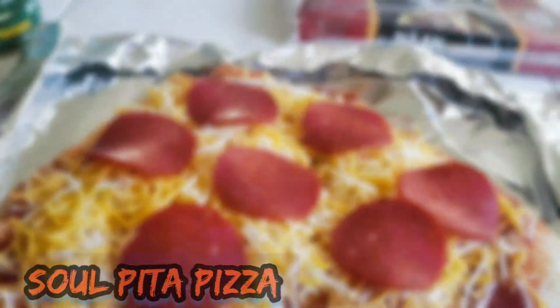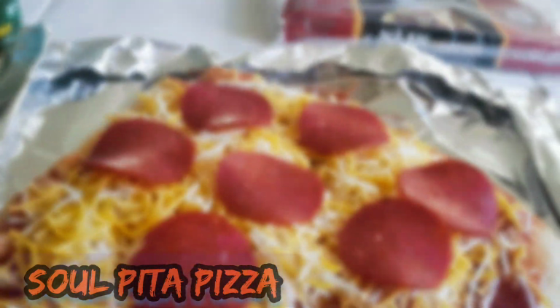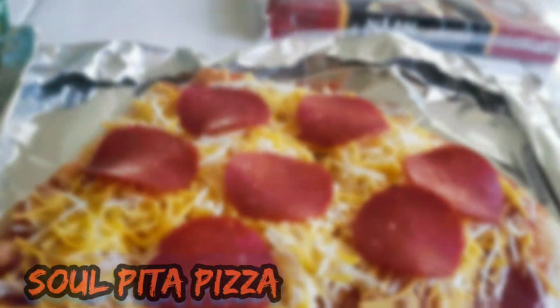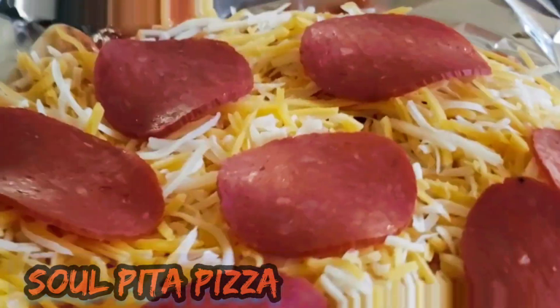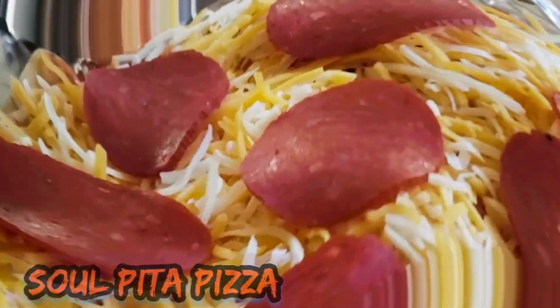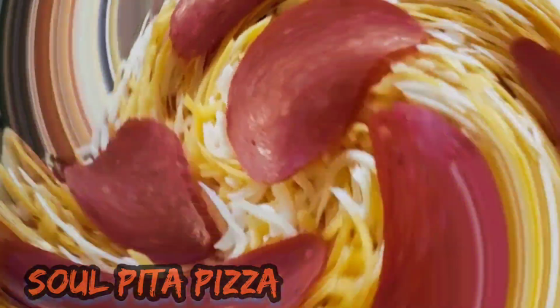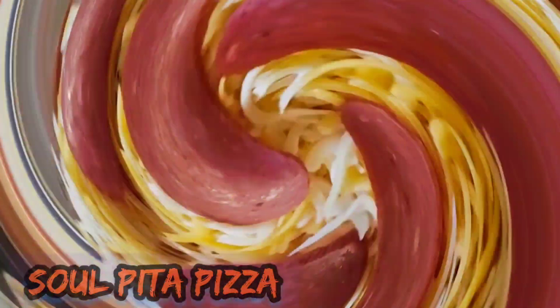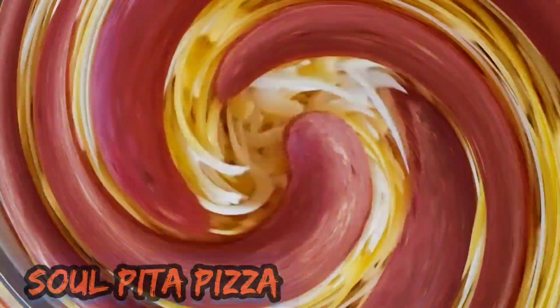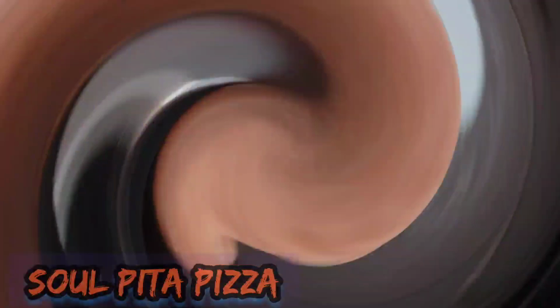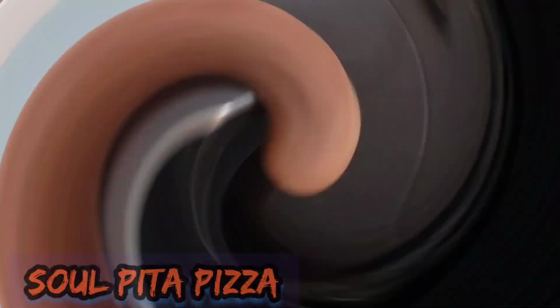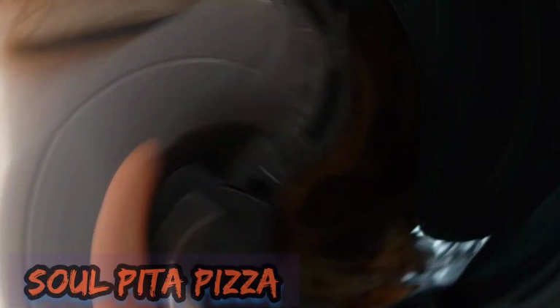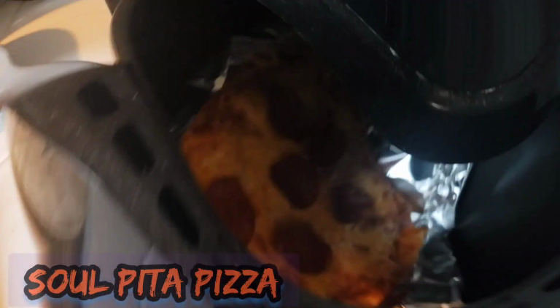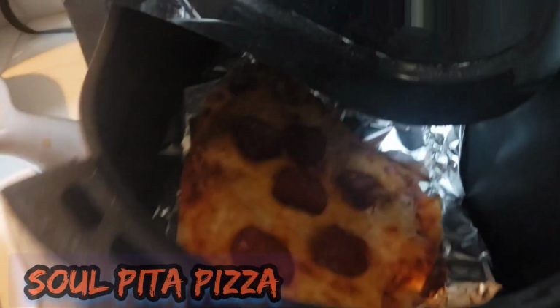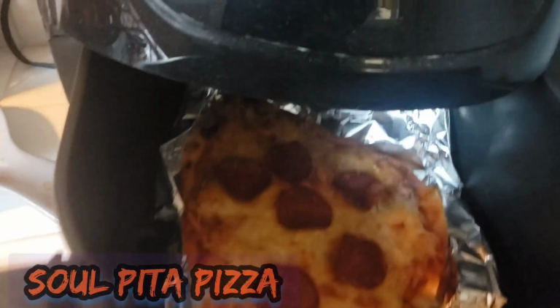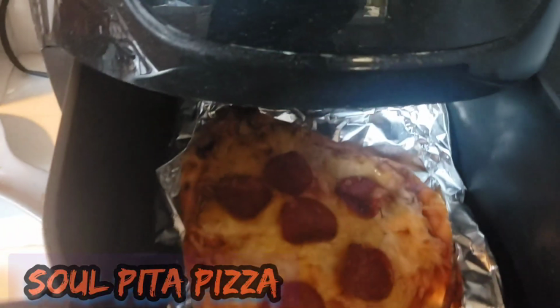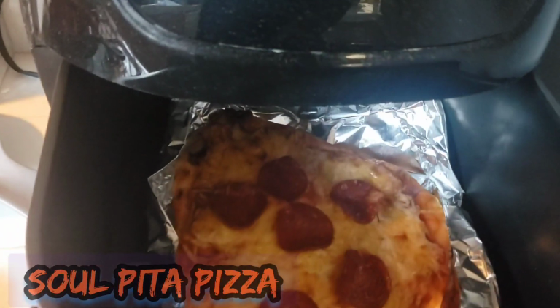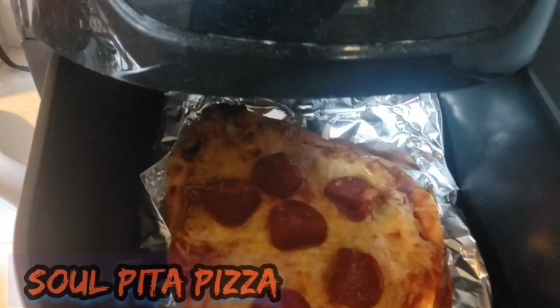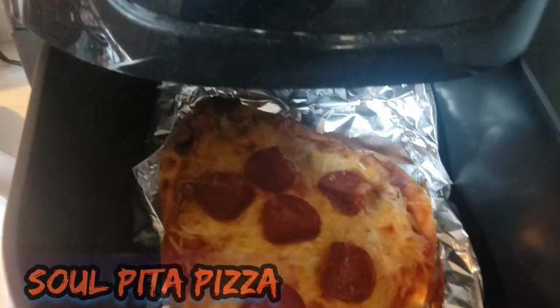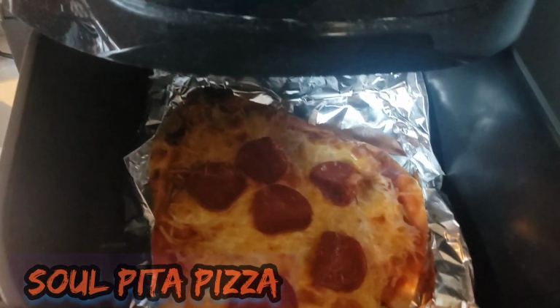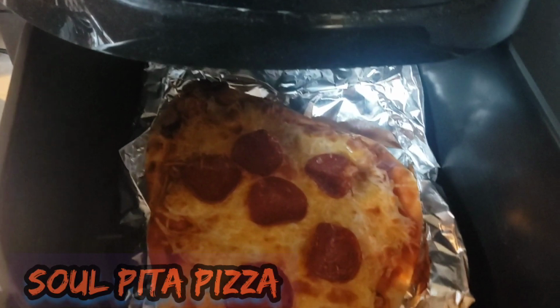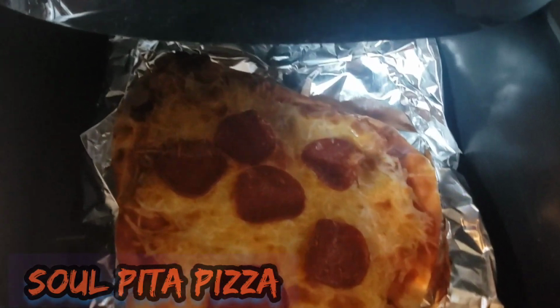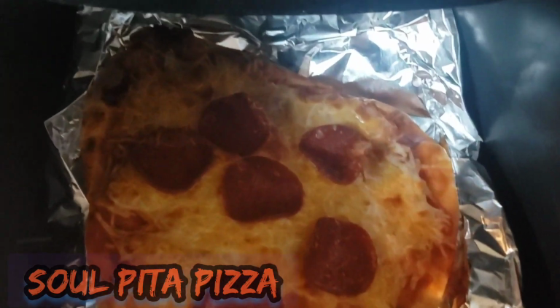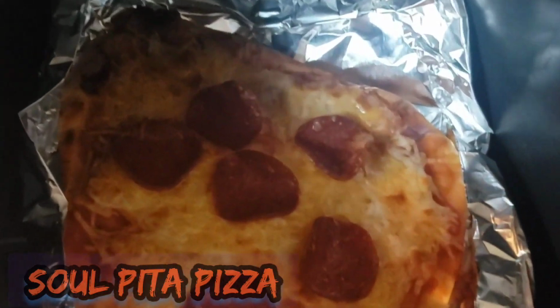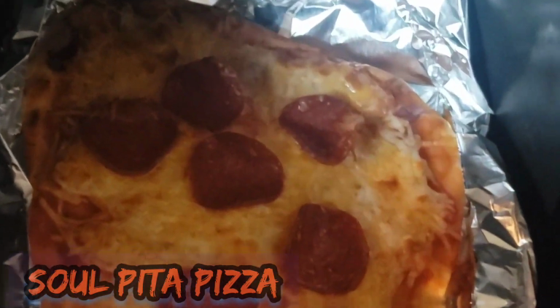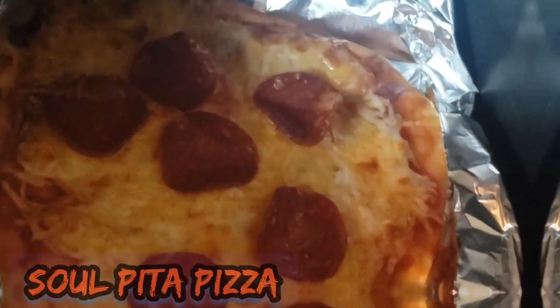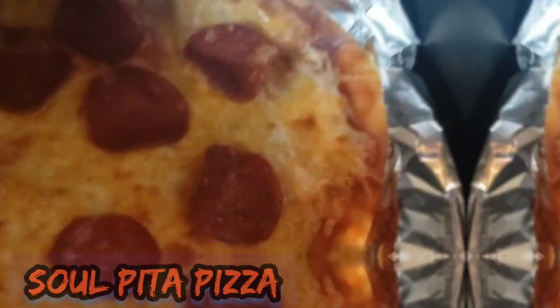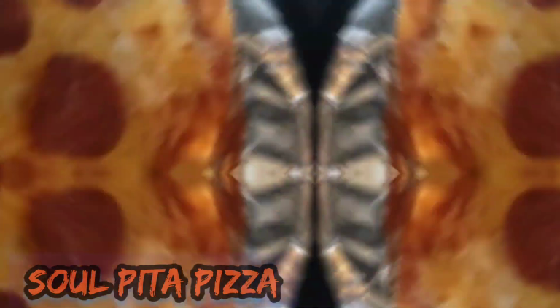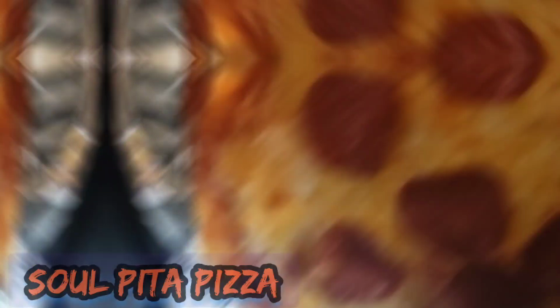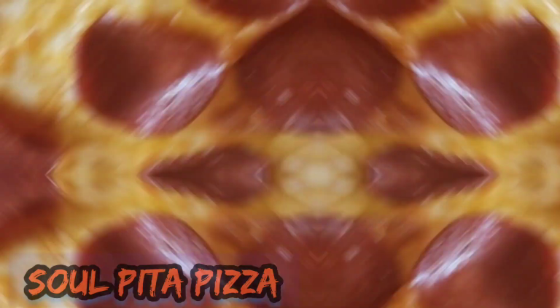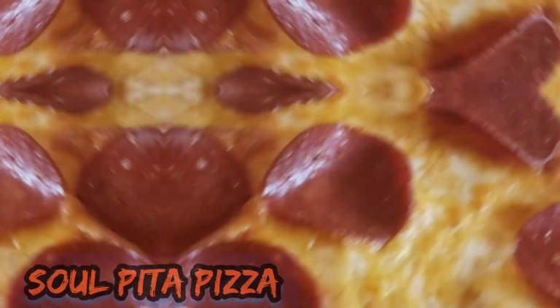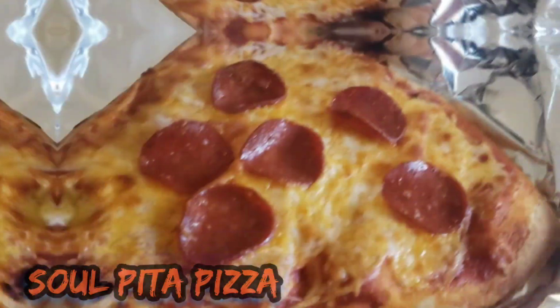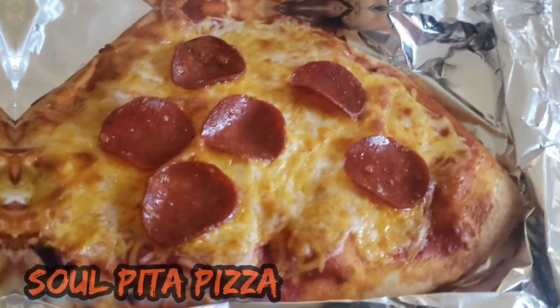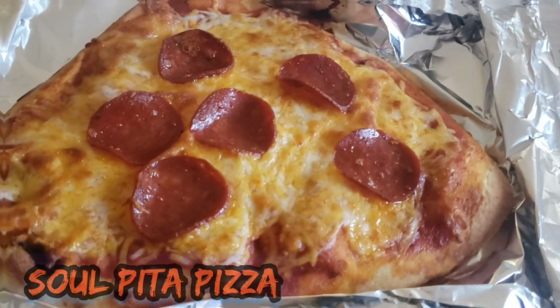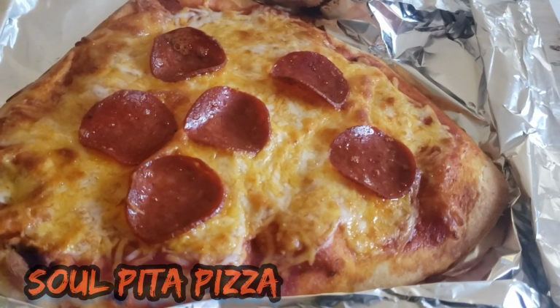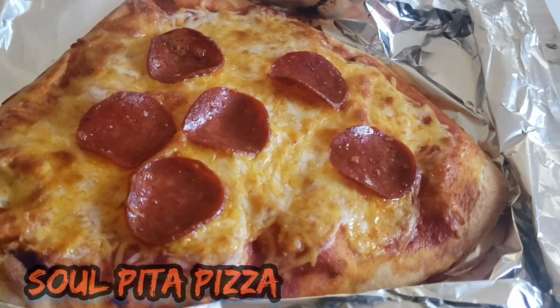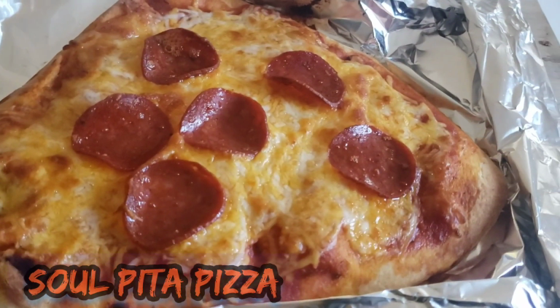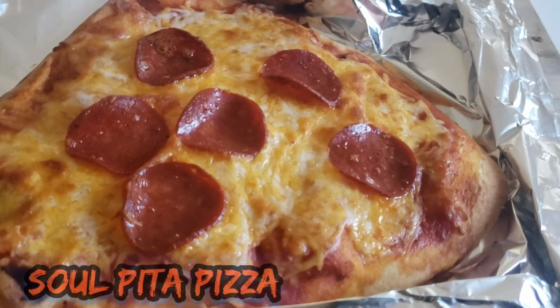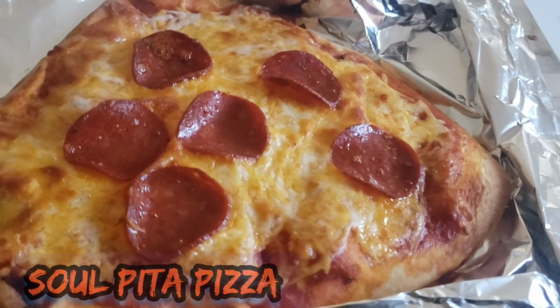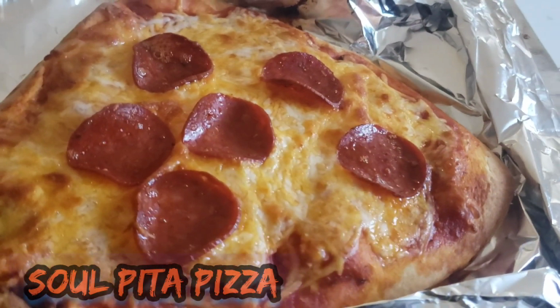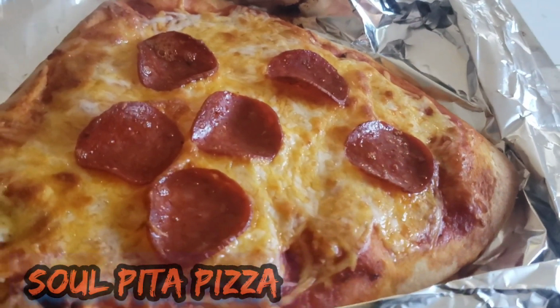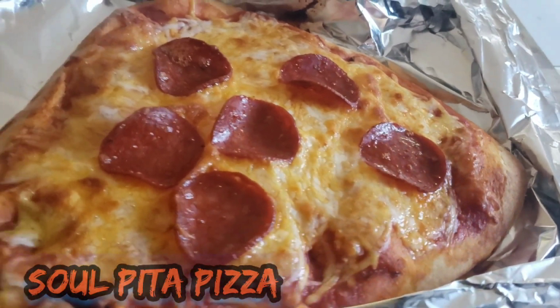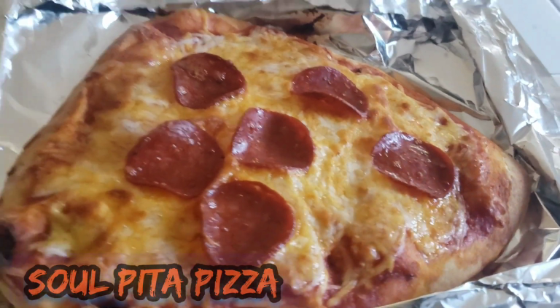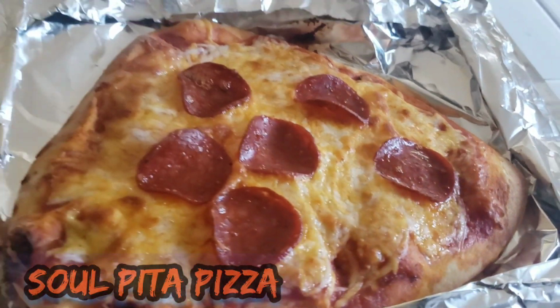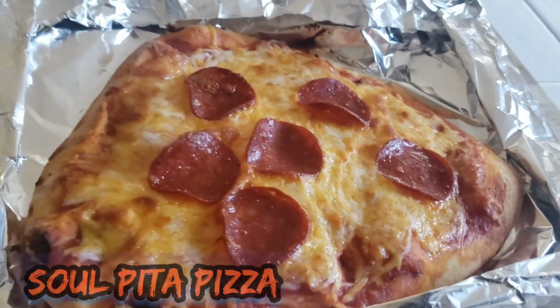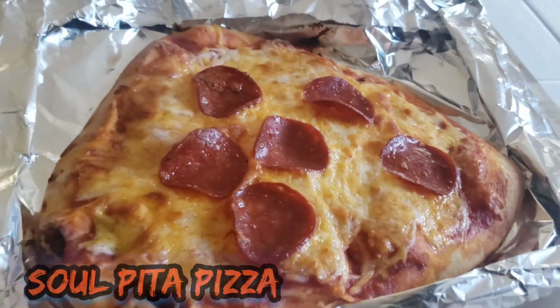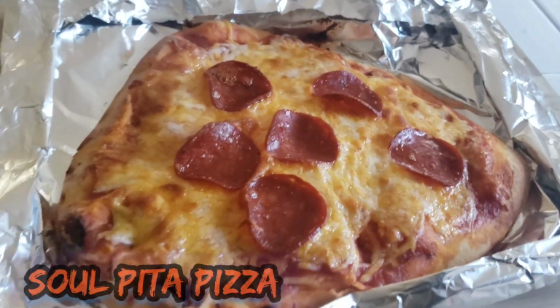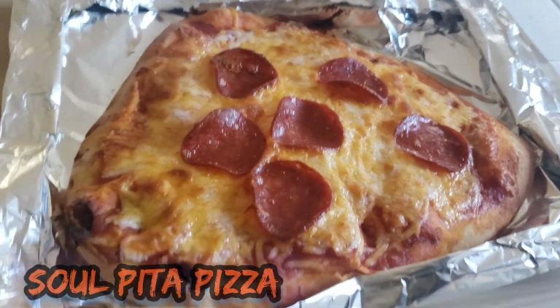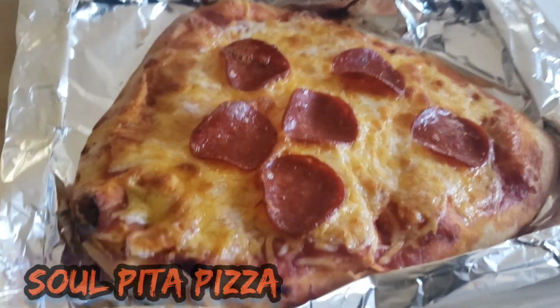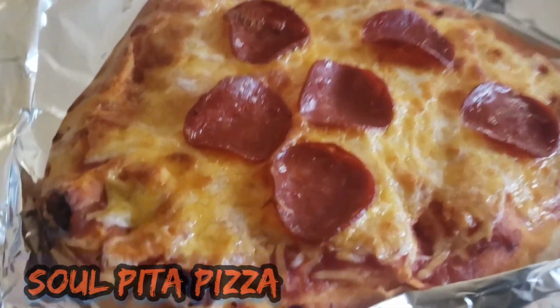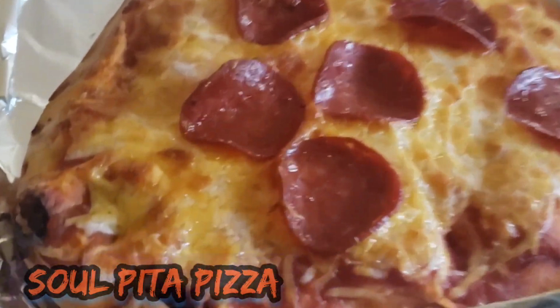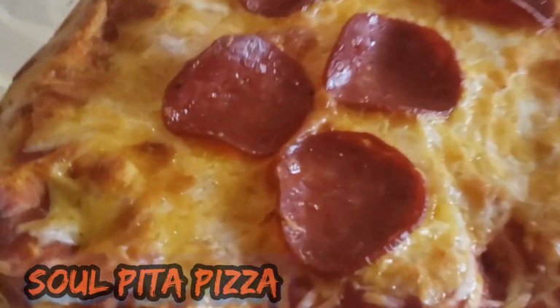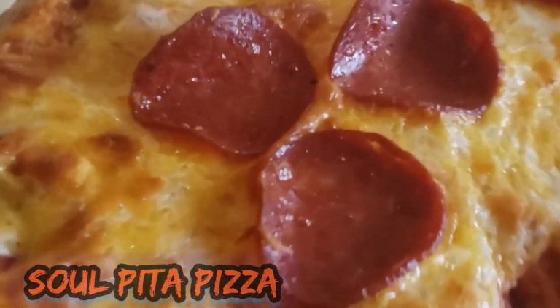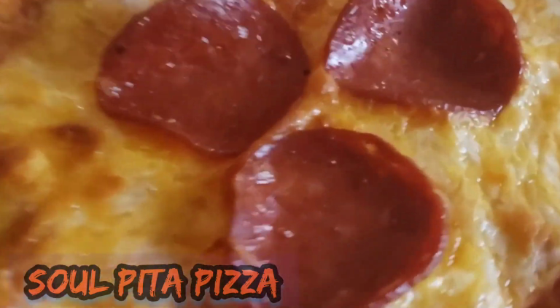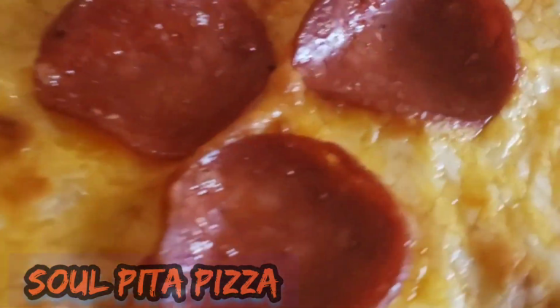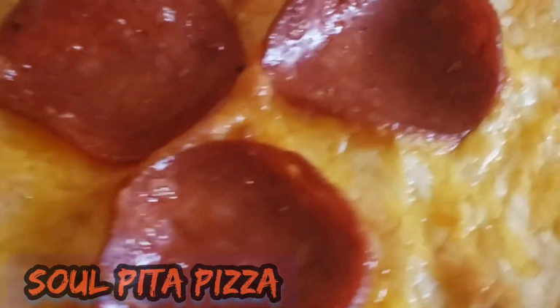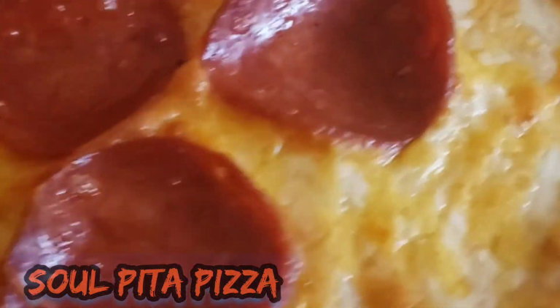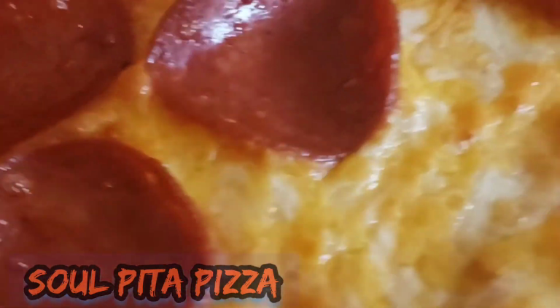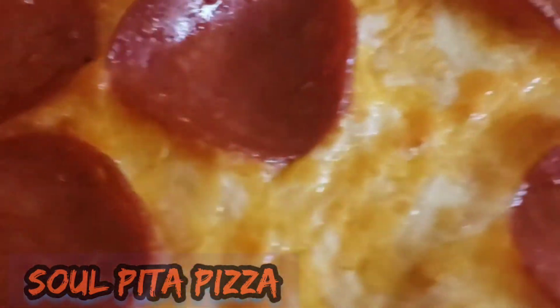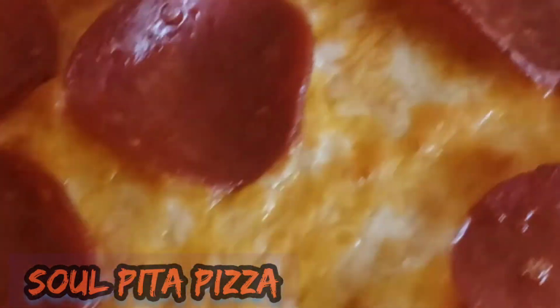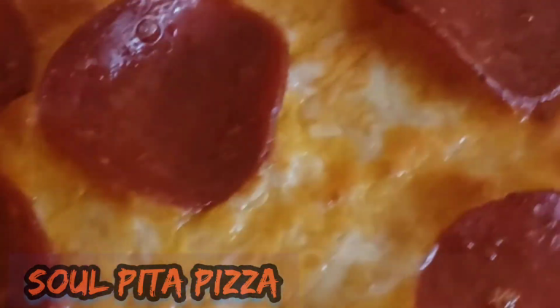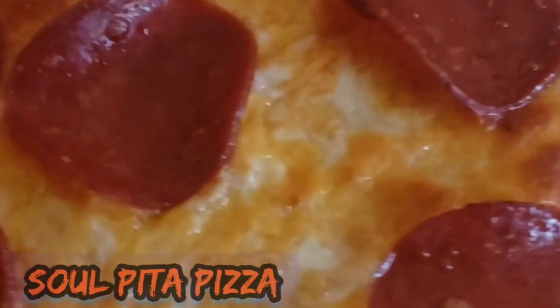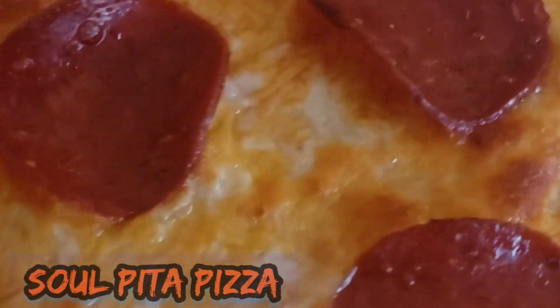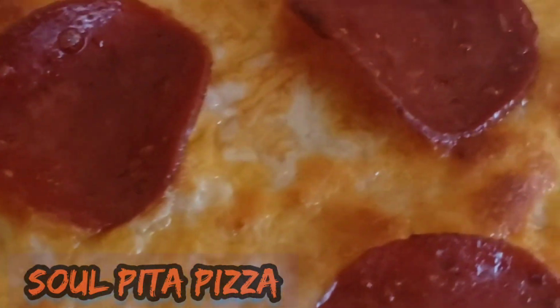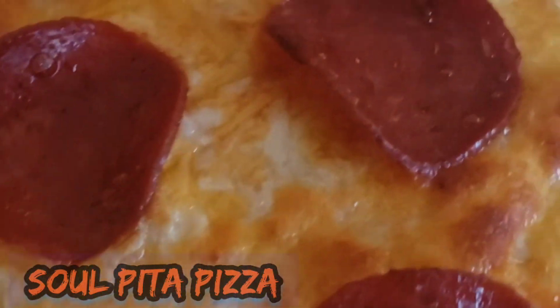We throw it in the air fryer. The air fryer gives it the heat, the crispy, the crunch, and it melts it properly.